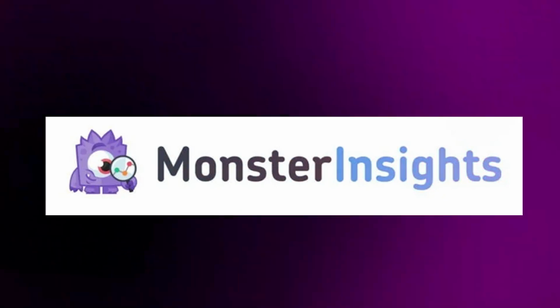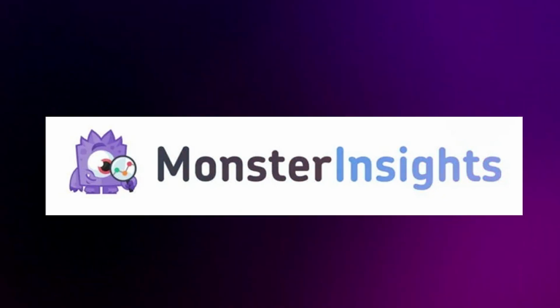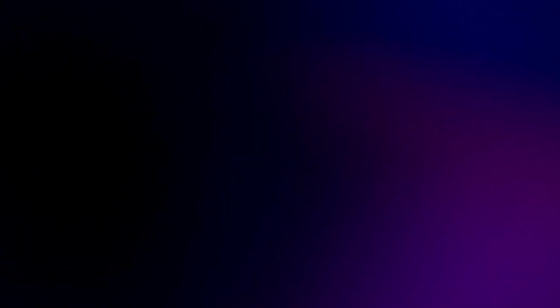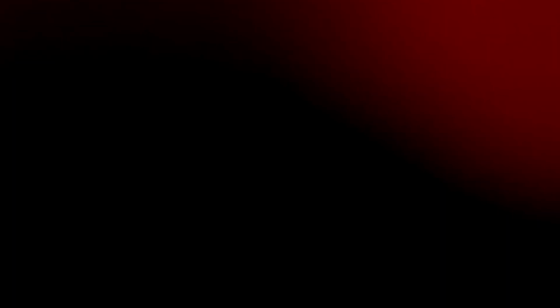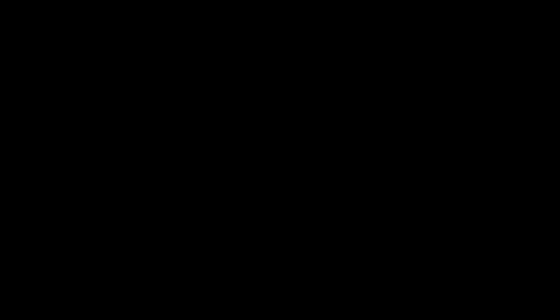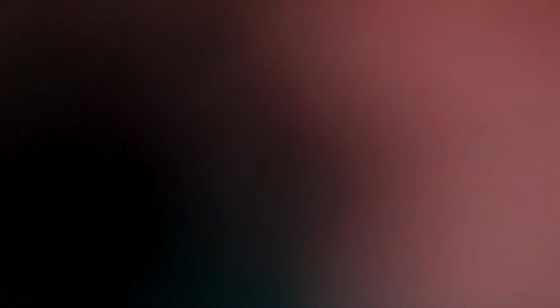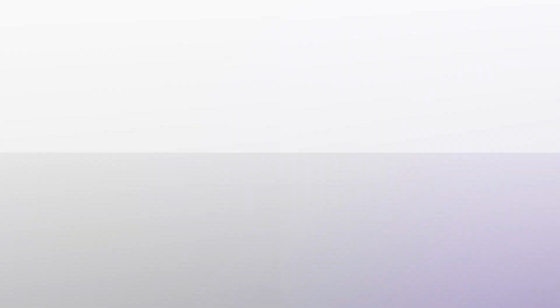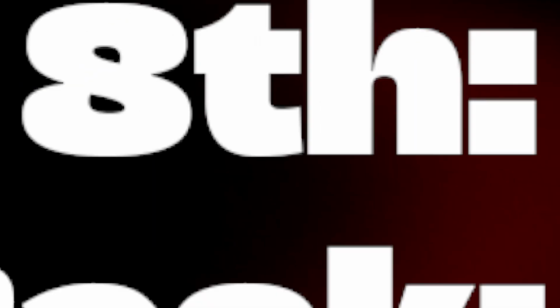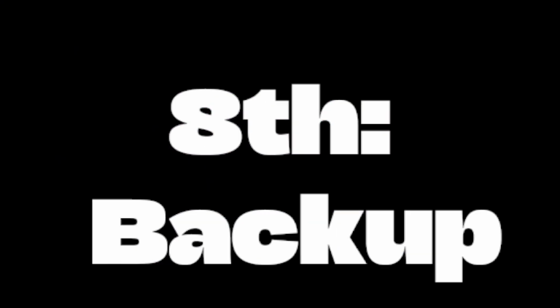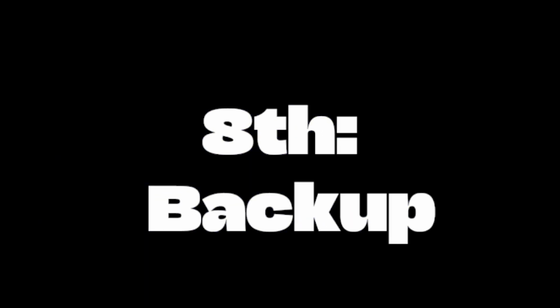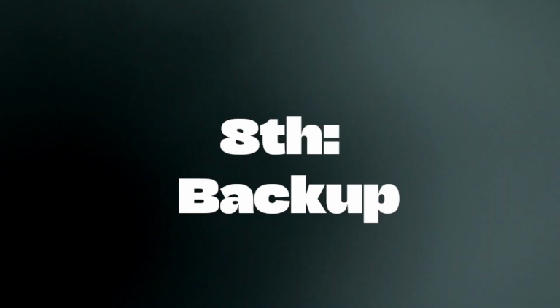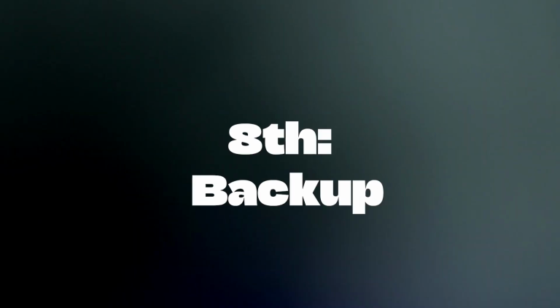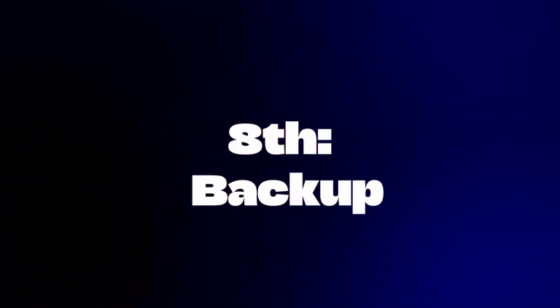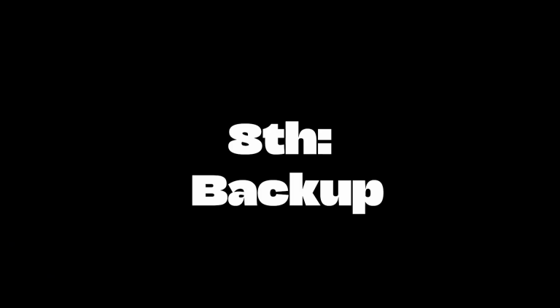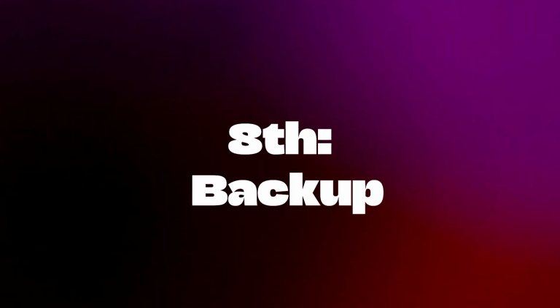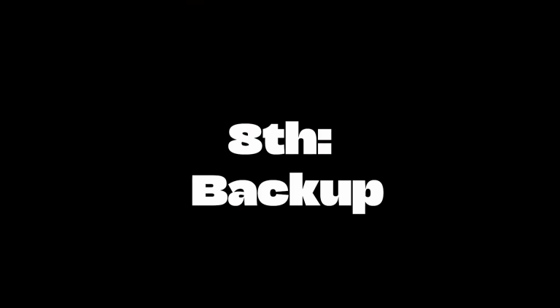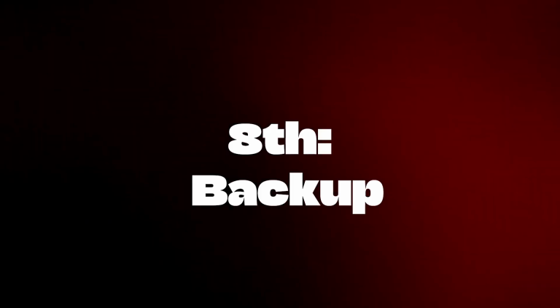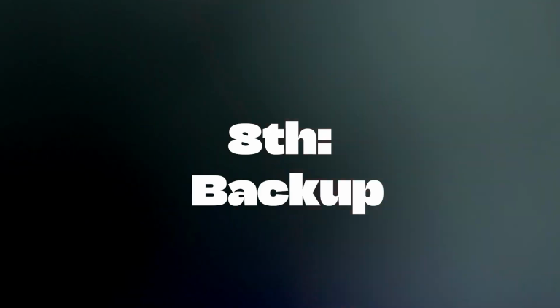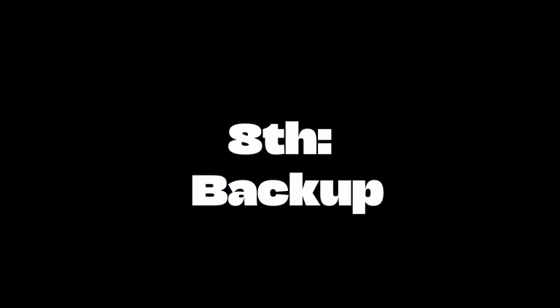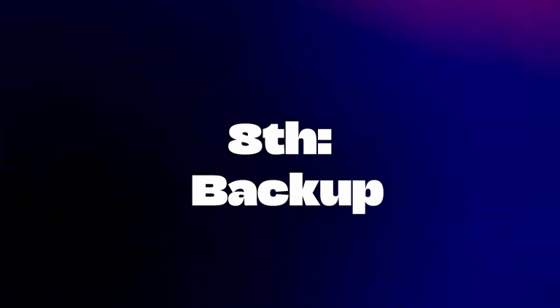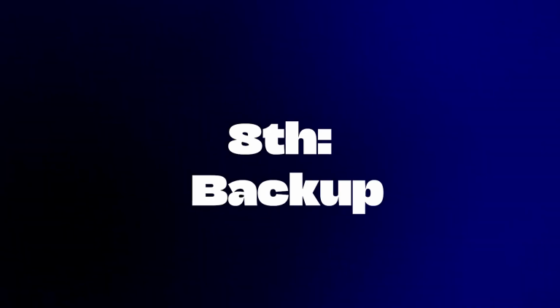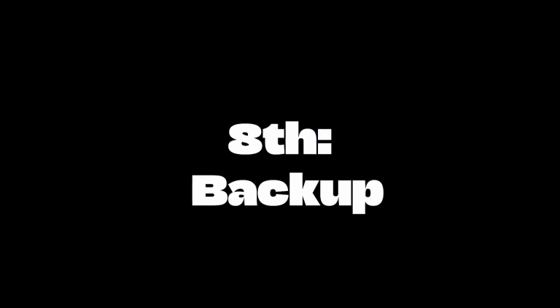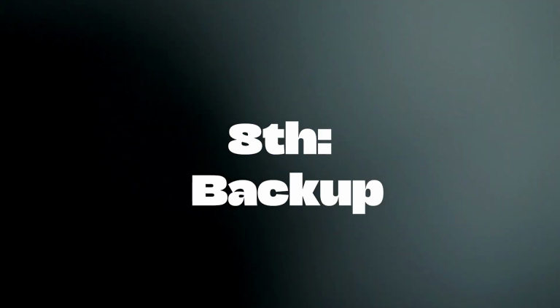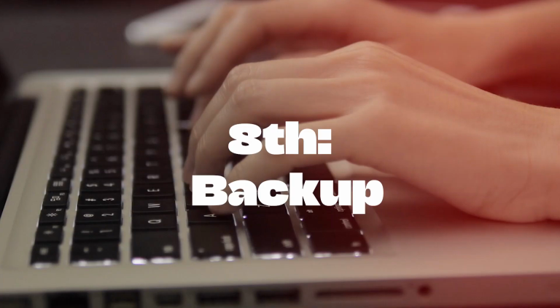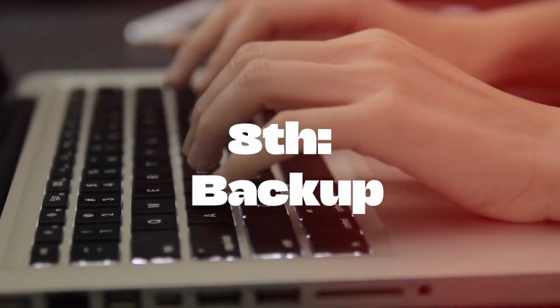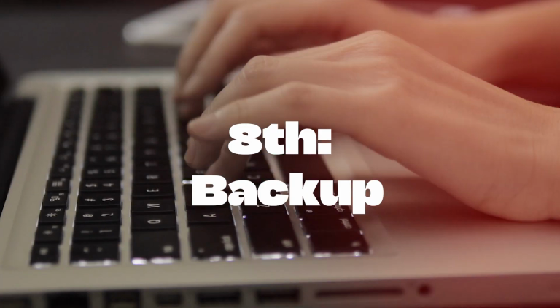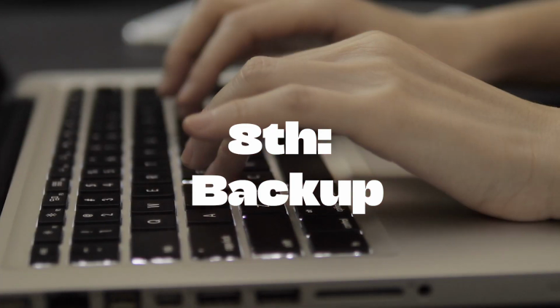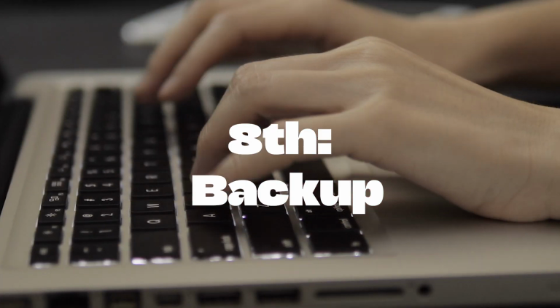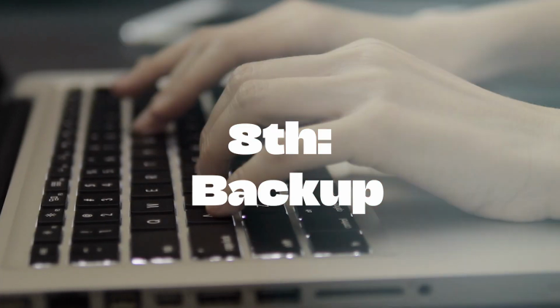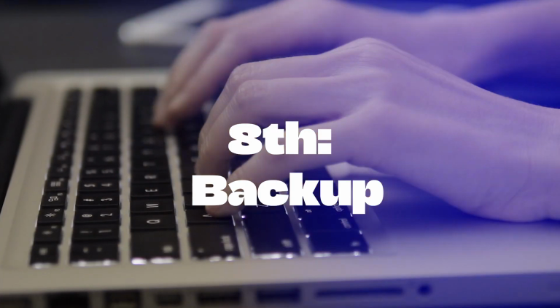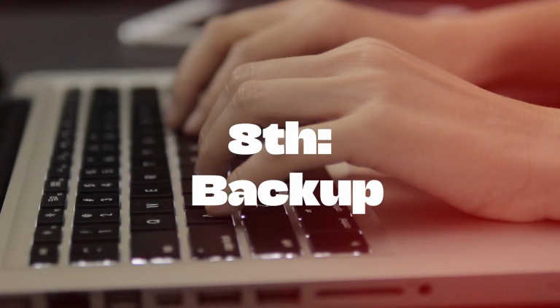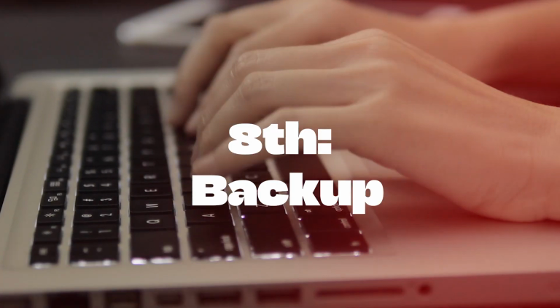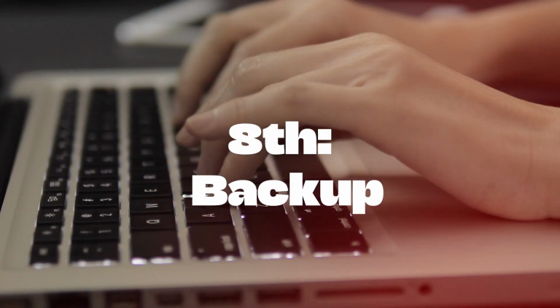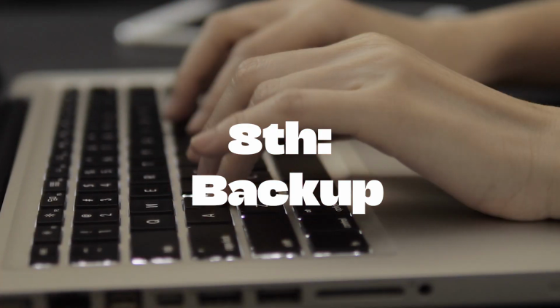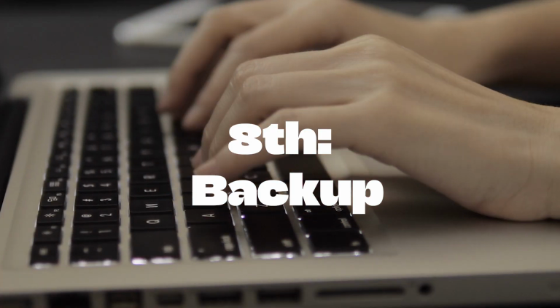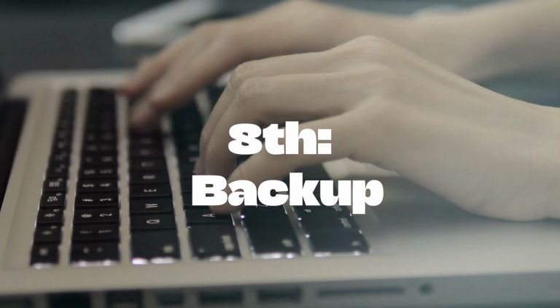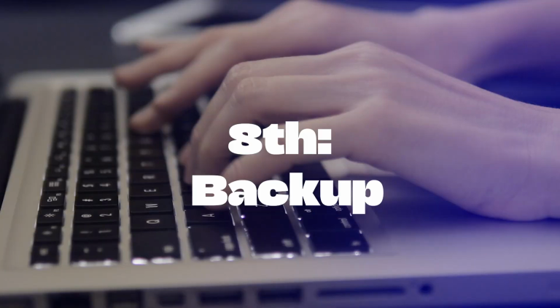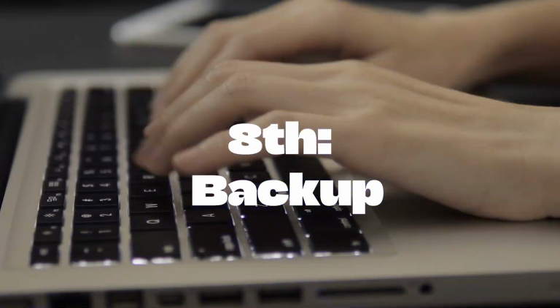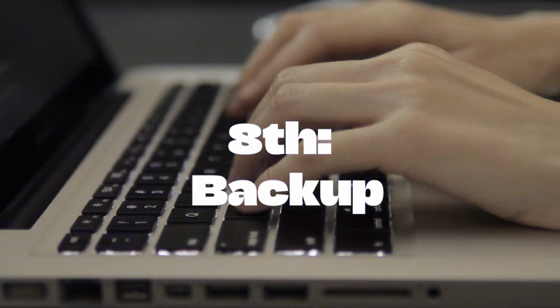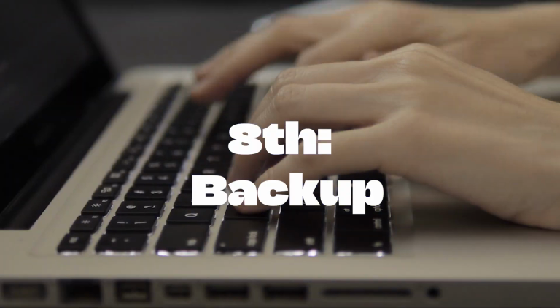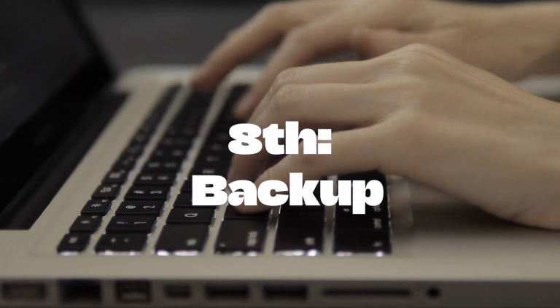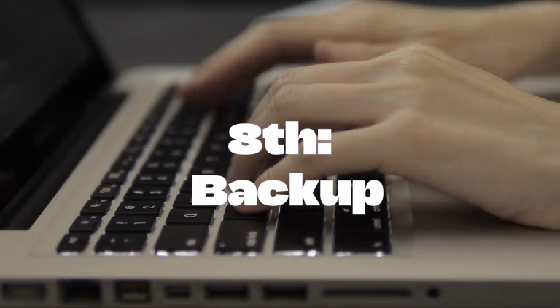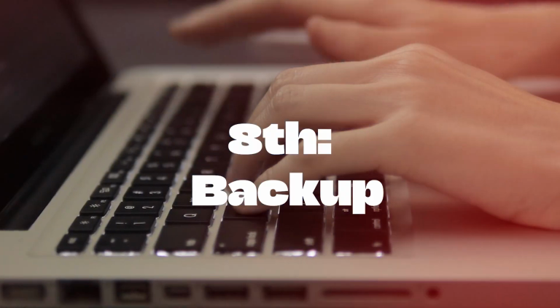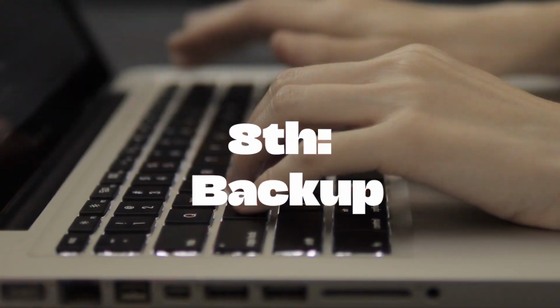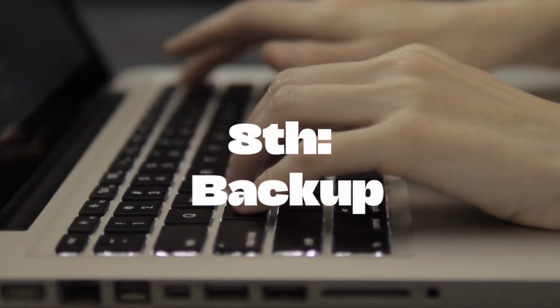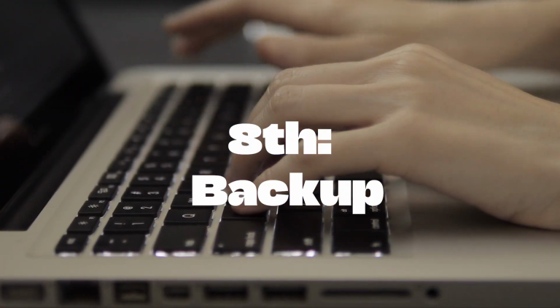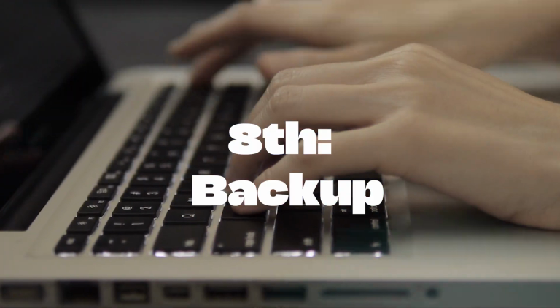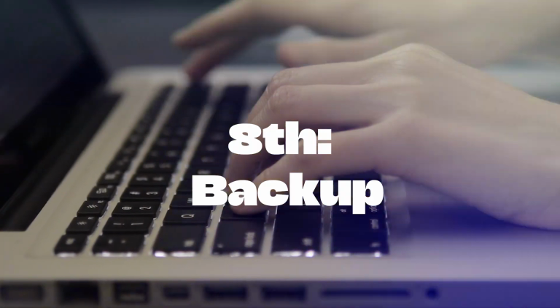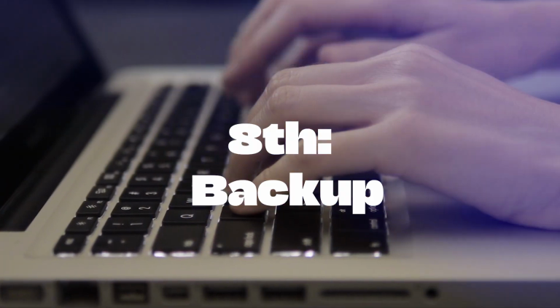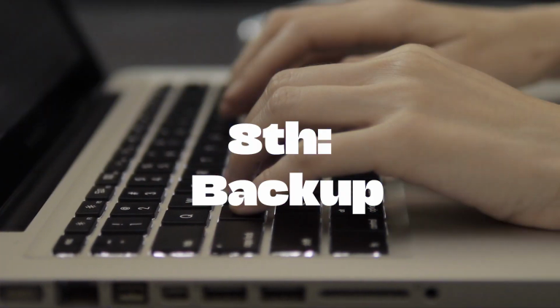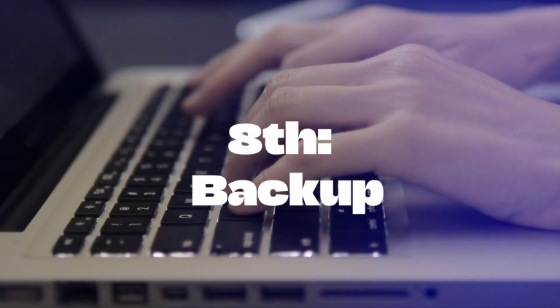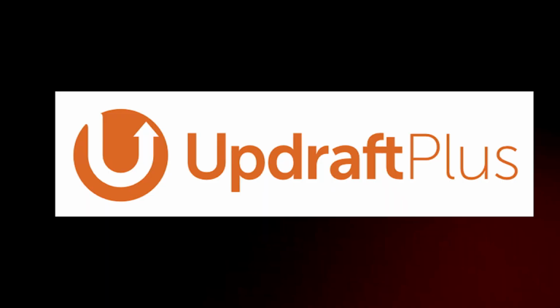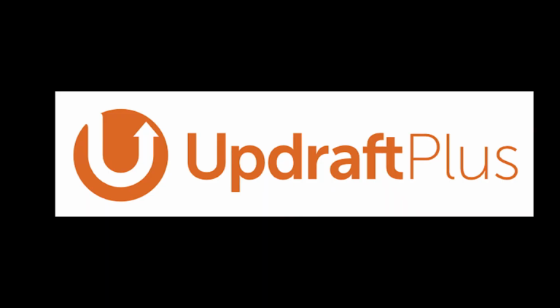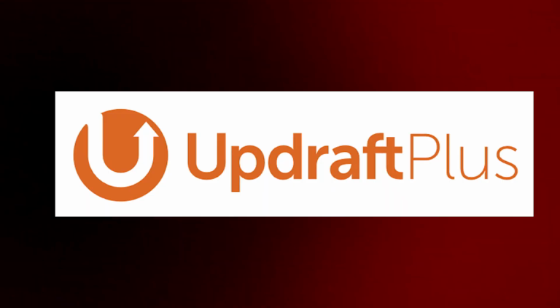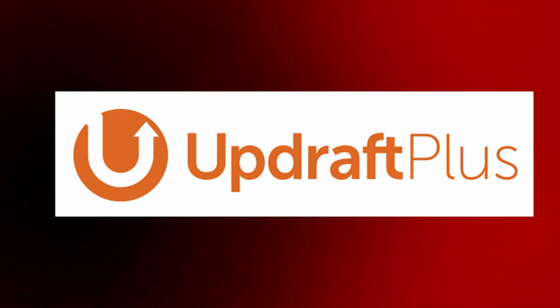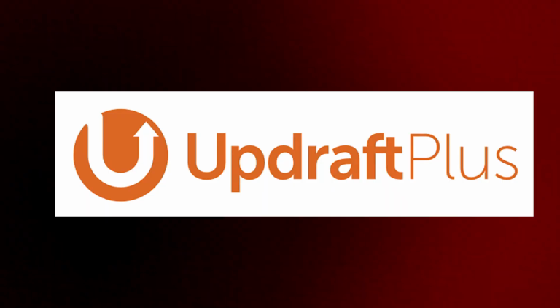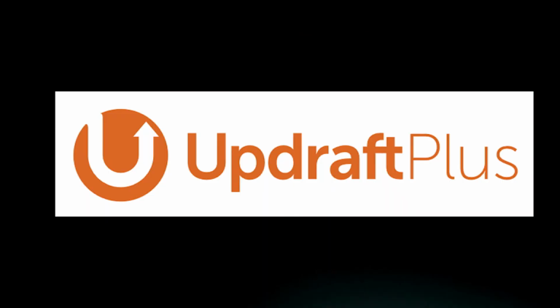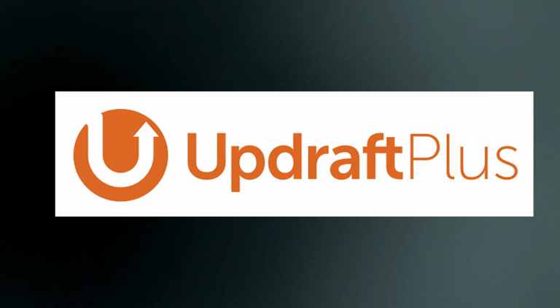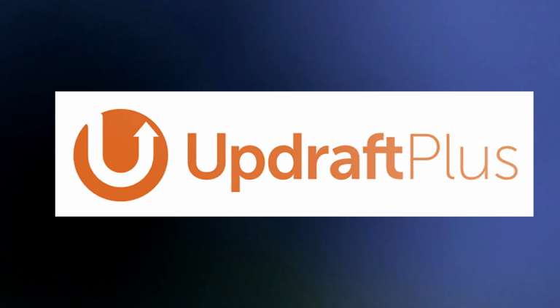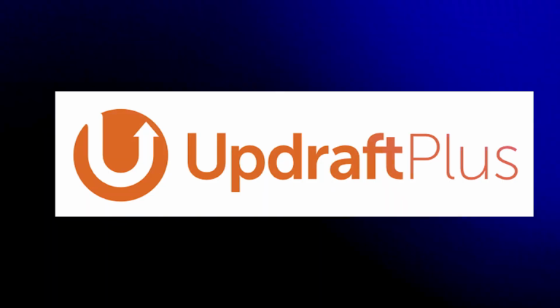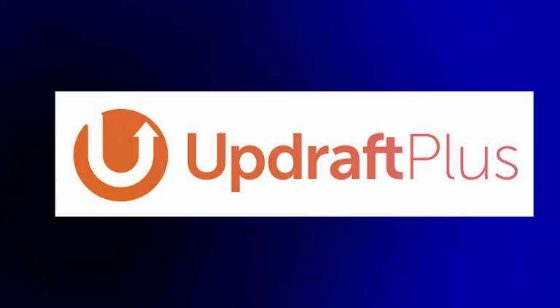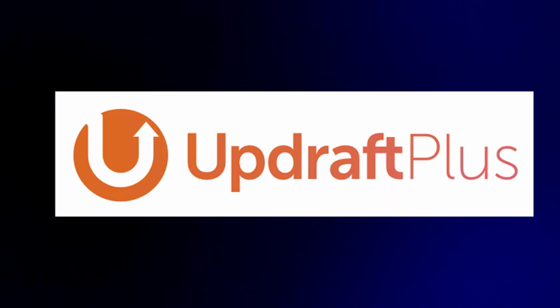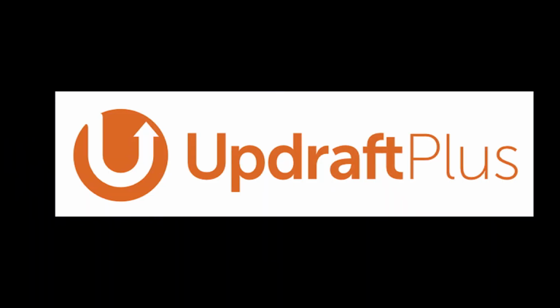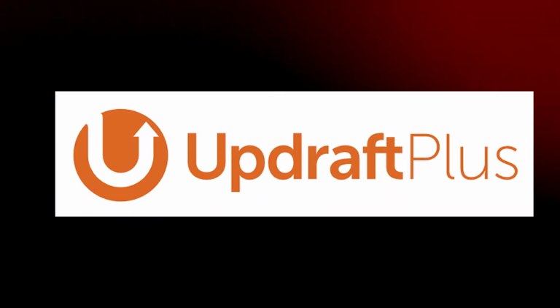Eighth, backup. Never lose your precious data. Back up with UpdraftPlus and have peace of mind.